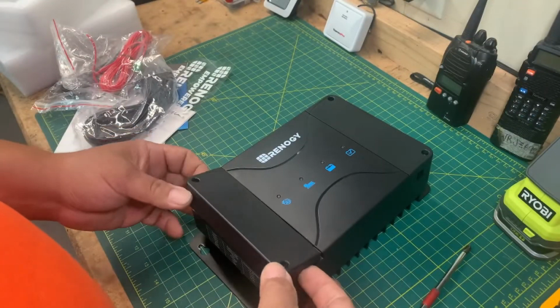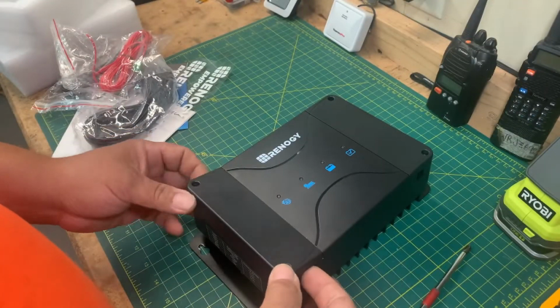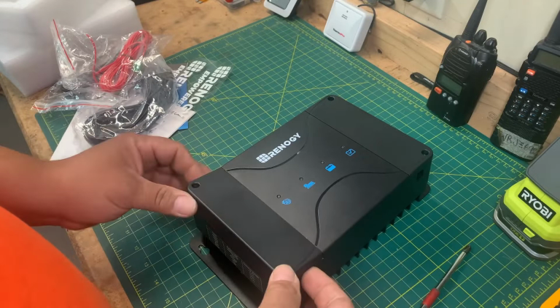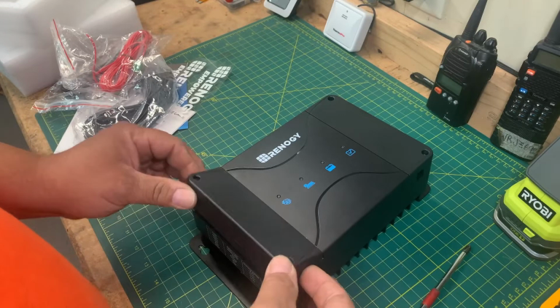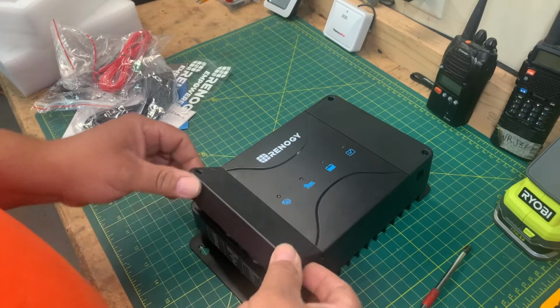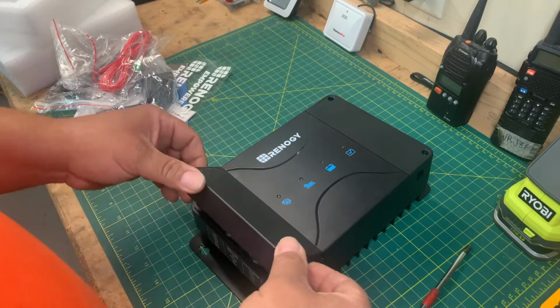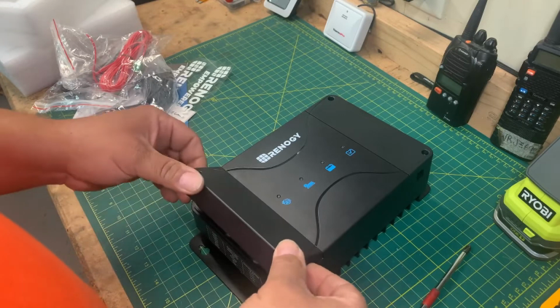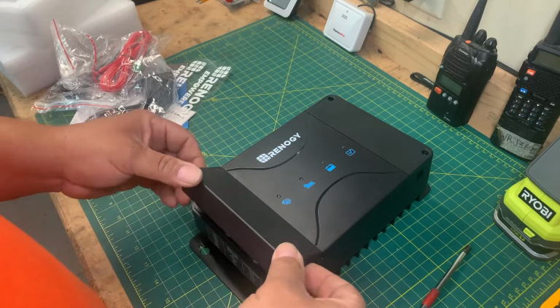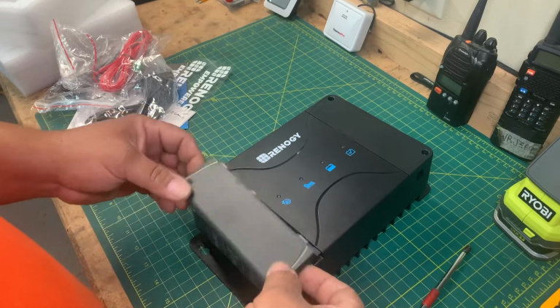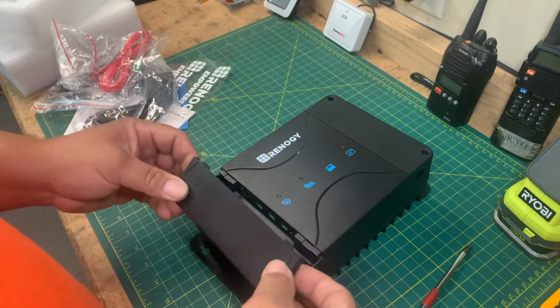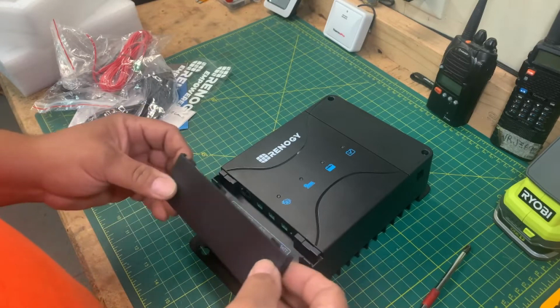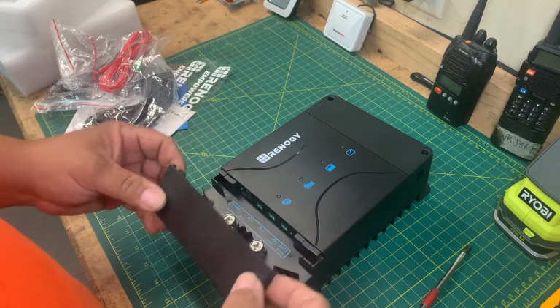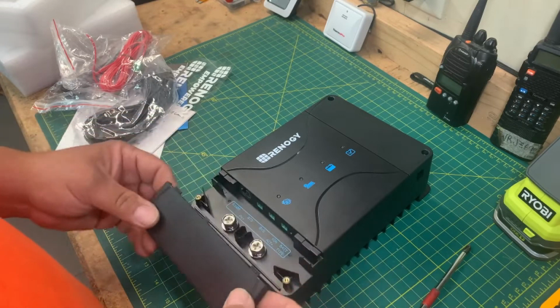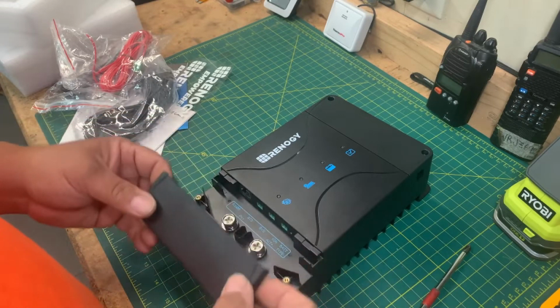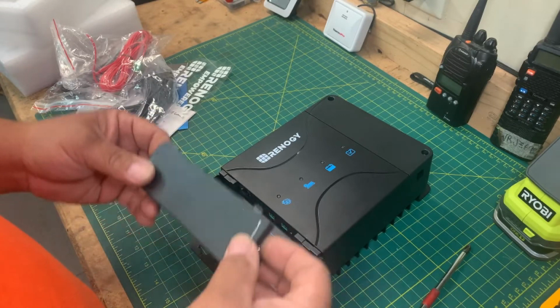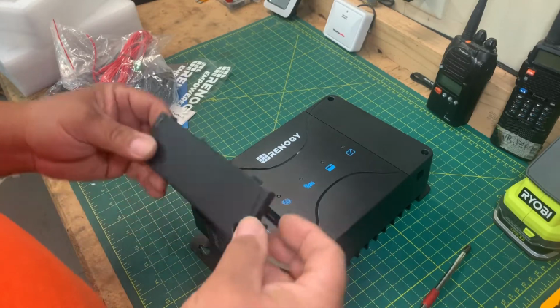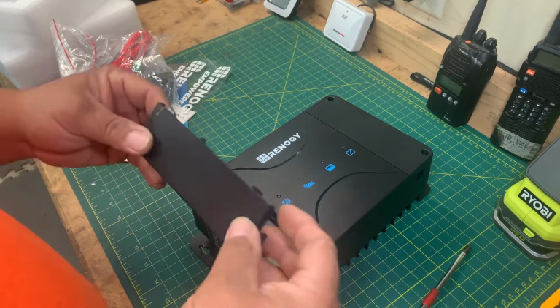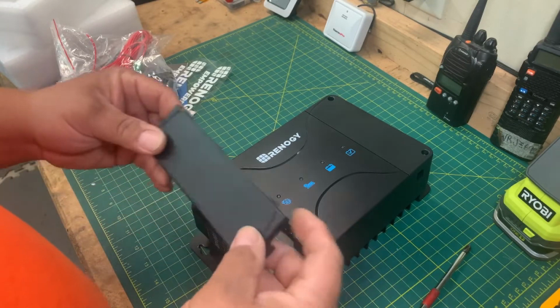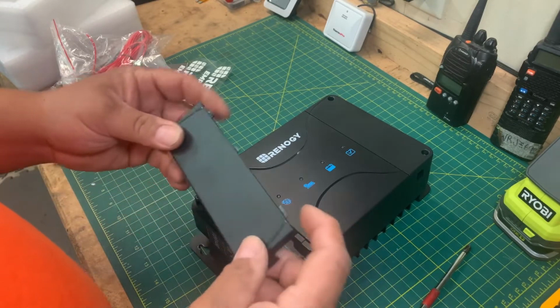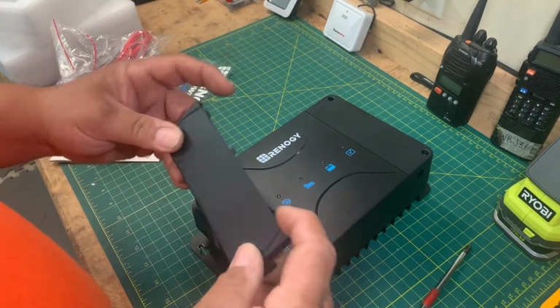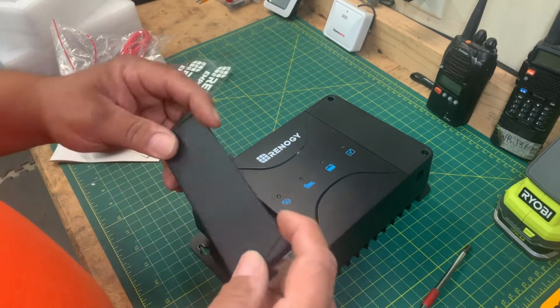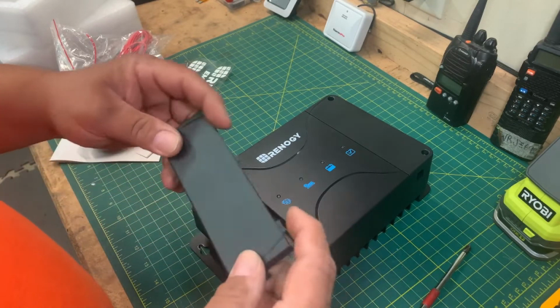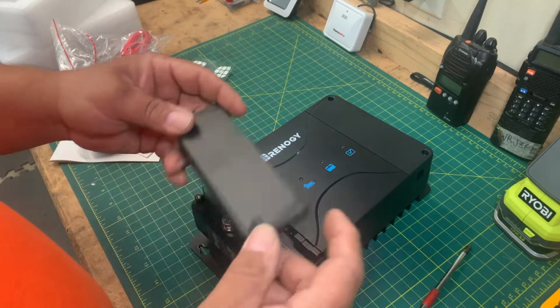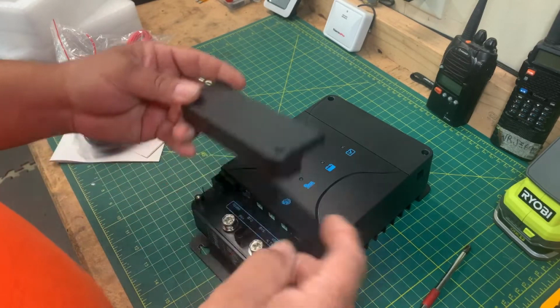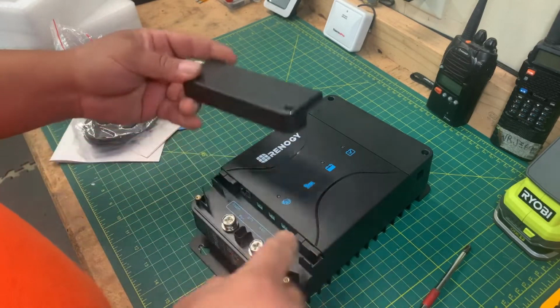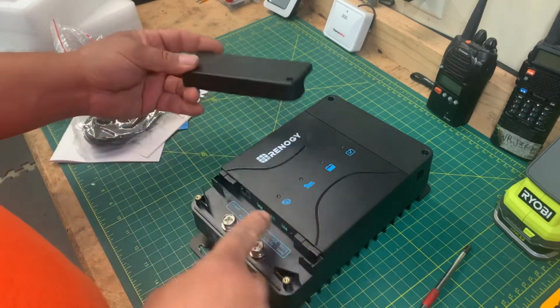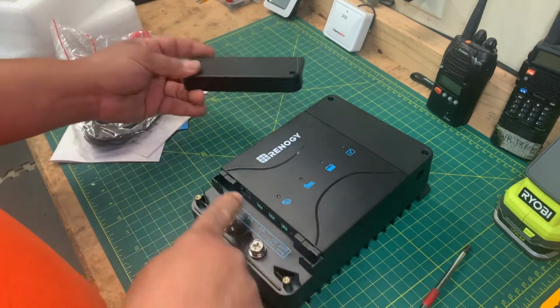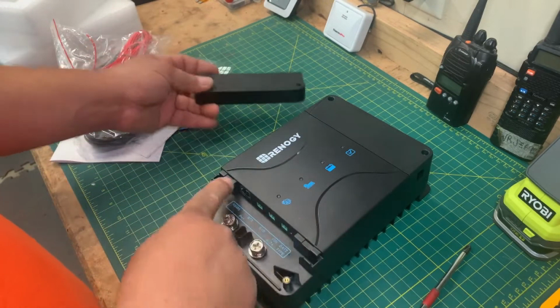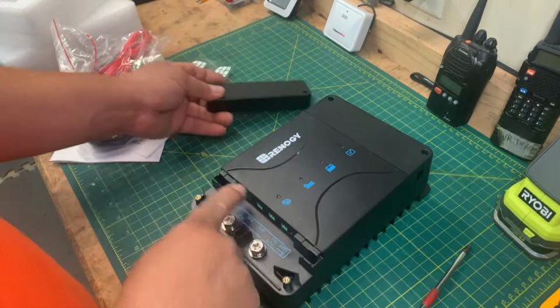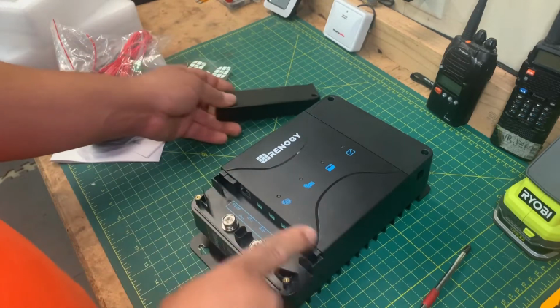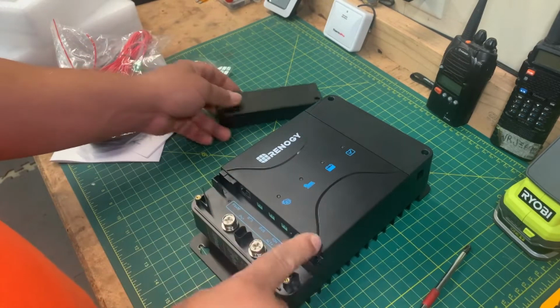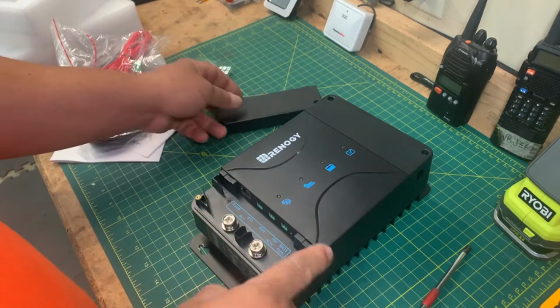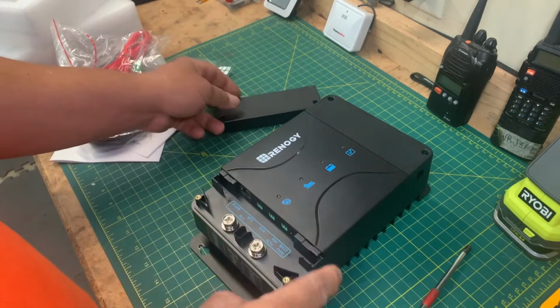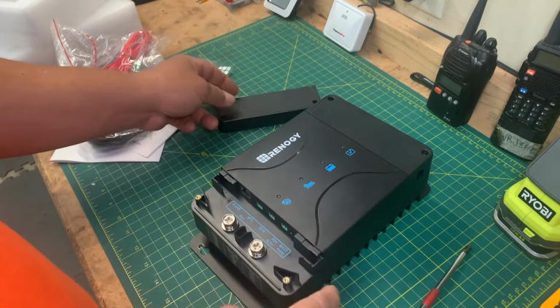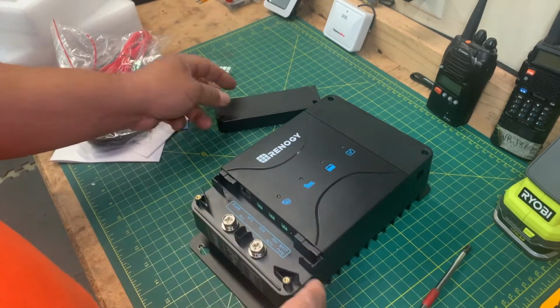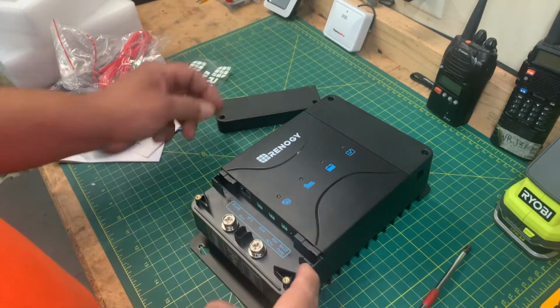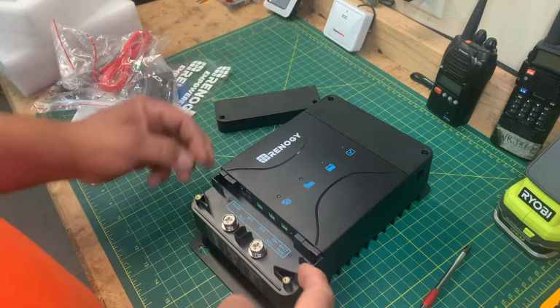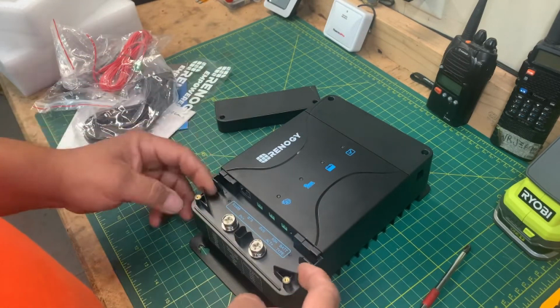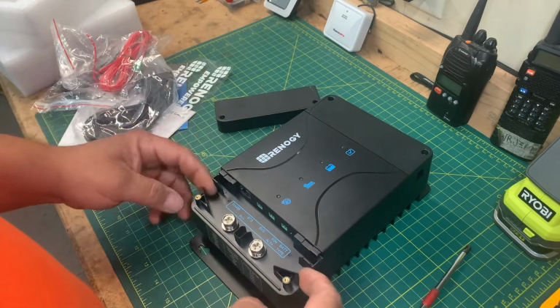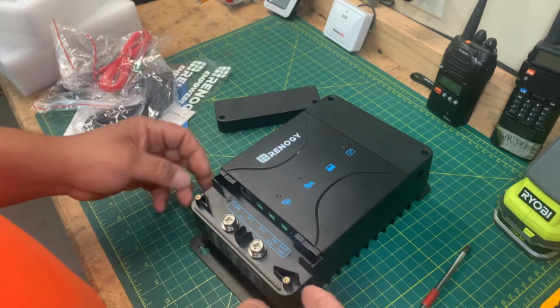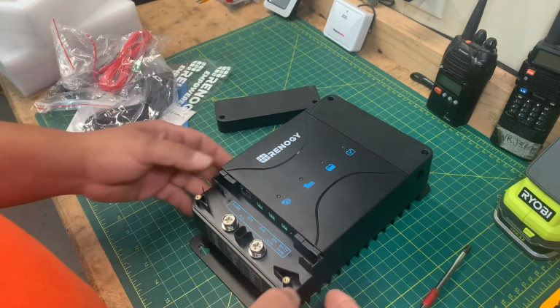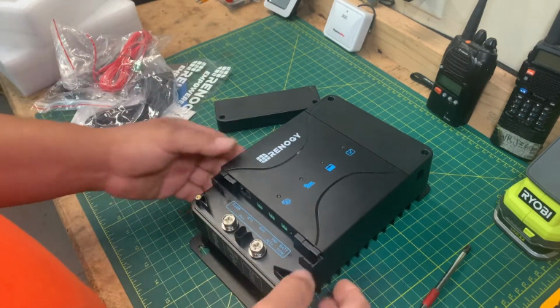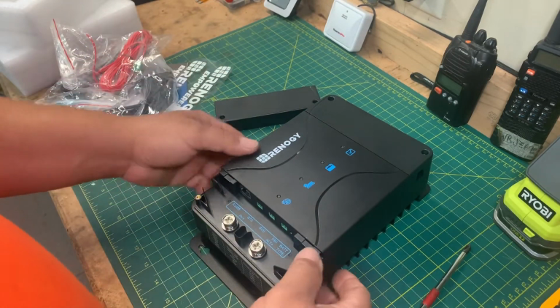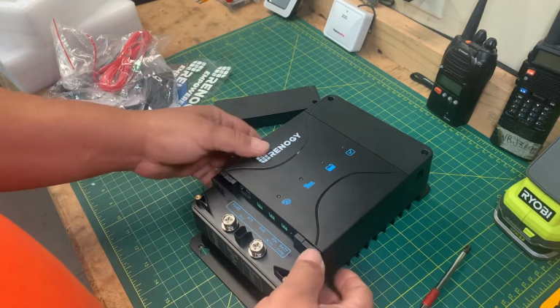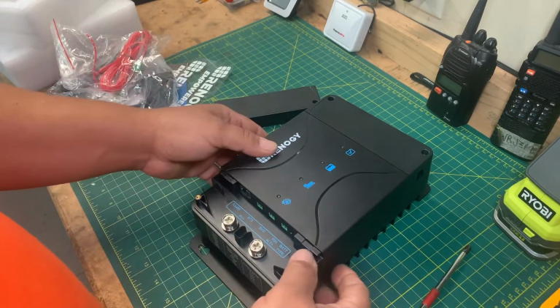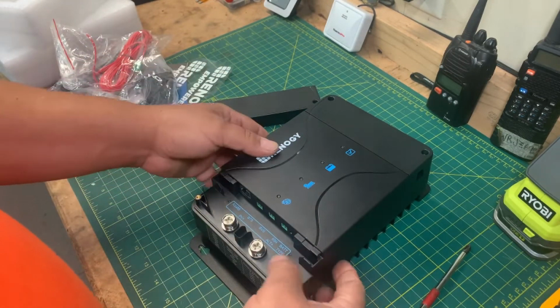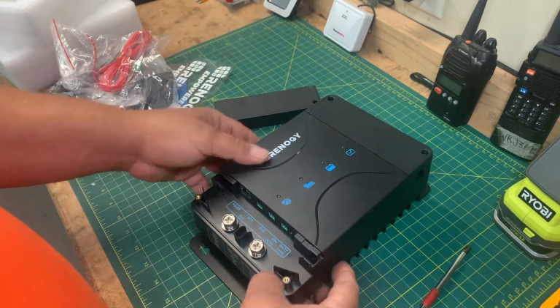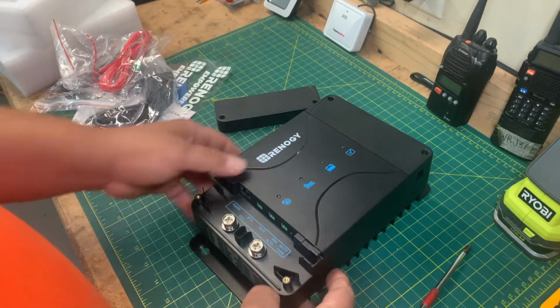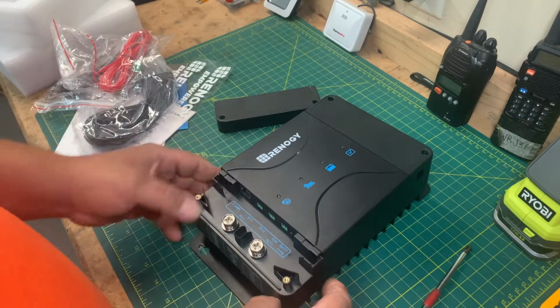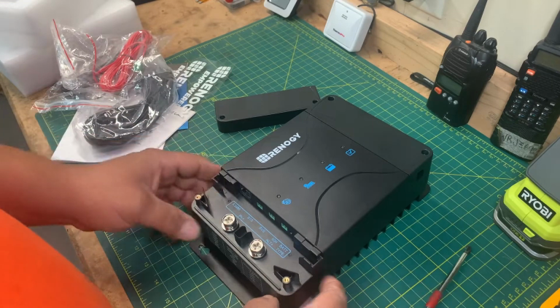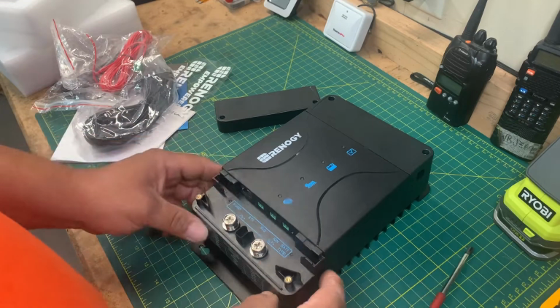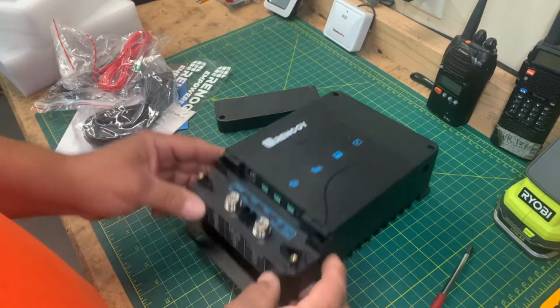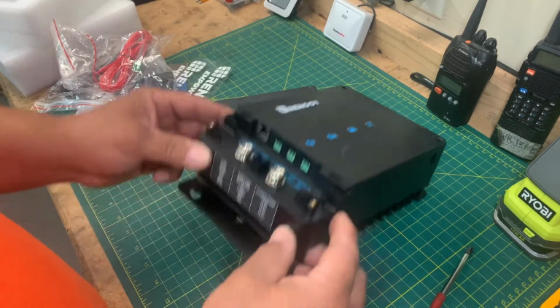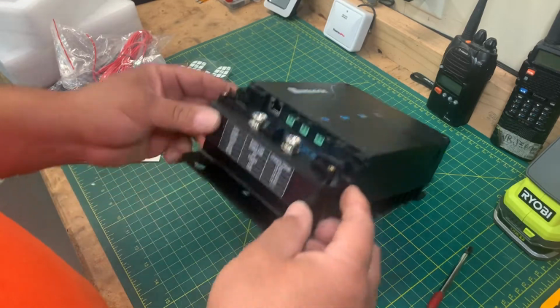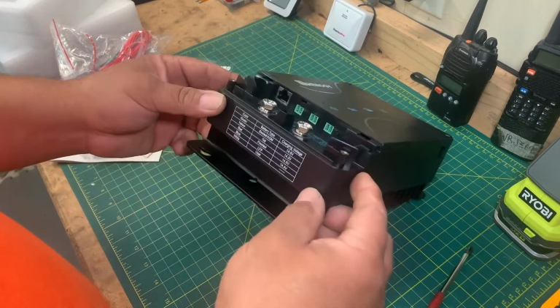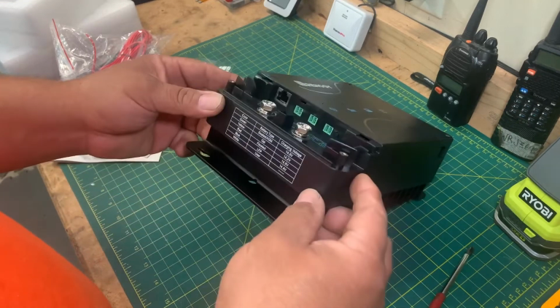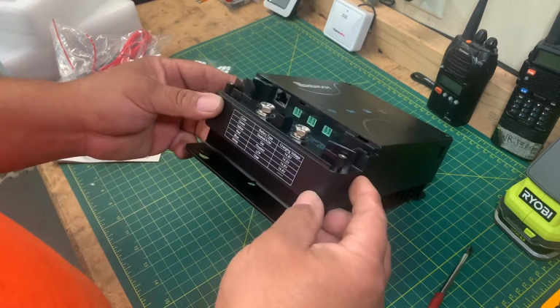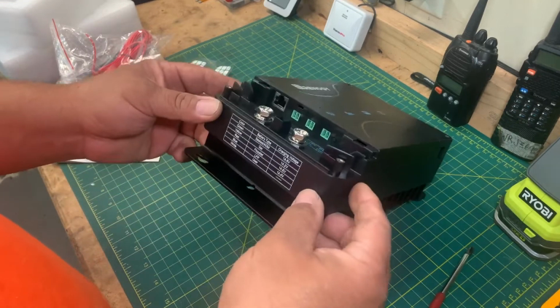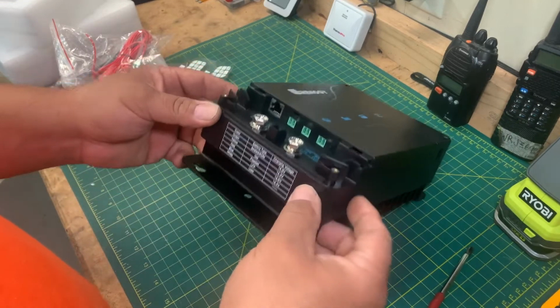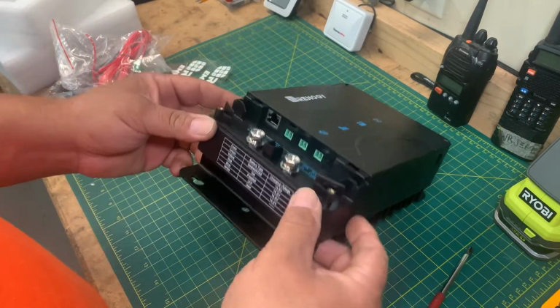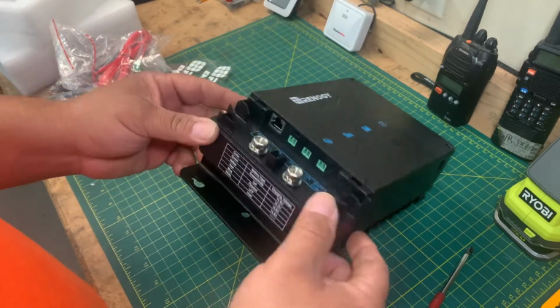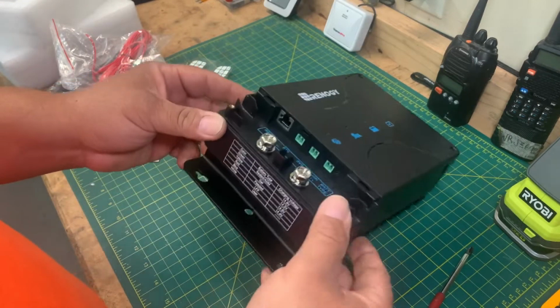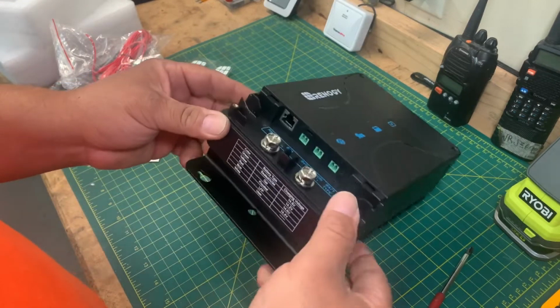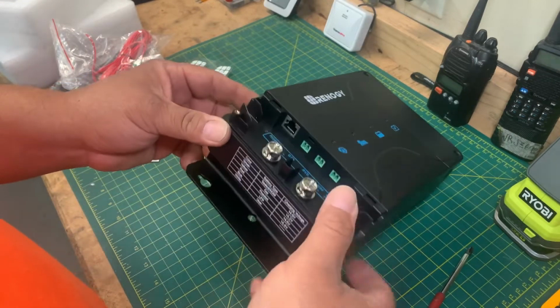Let me get a screwdriver so I can remove the plastic covers and see what is inside. The cover can be accessed by removing these two Phillips bolts on the front. It lifts up and the top is exposed.